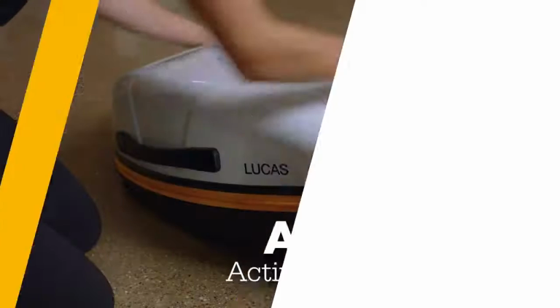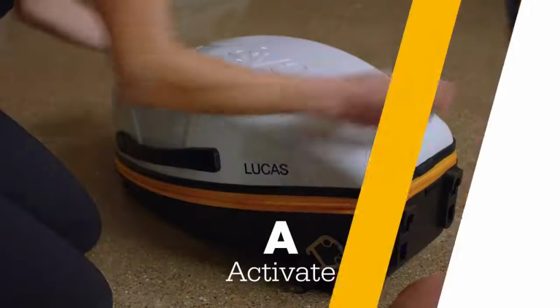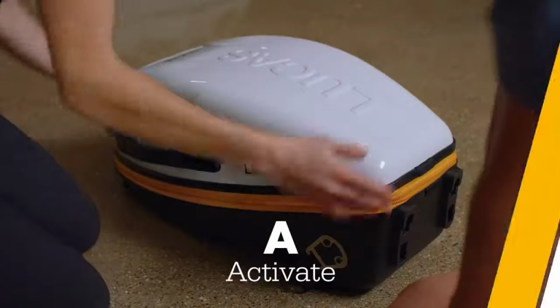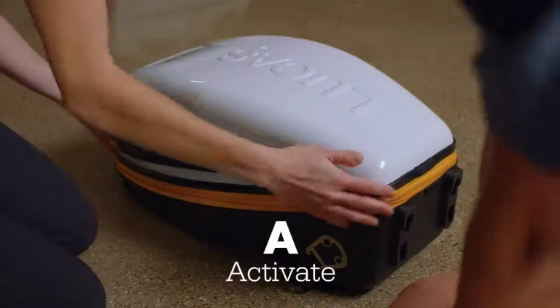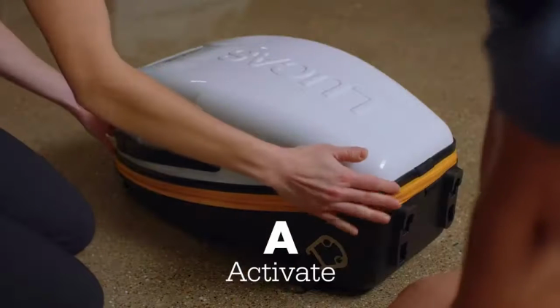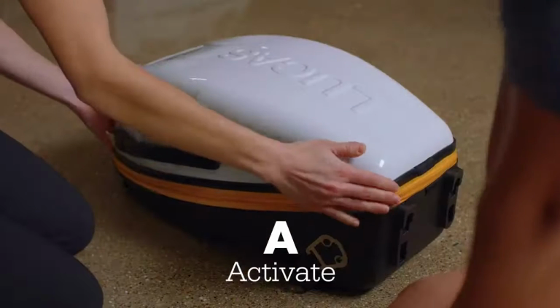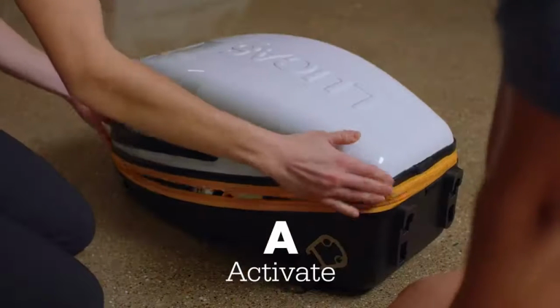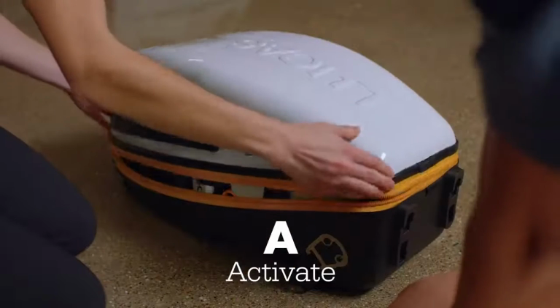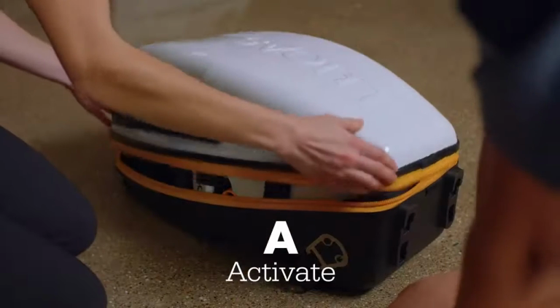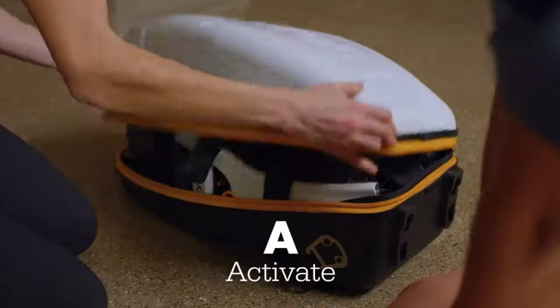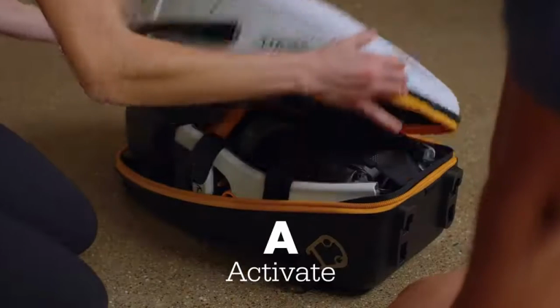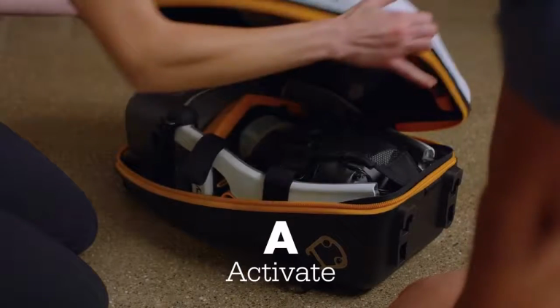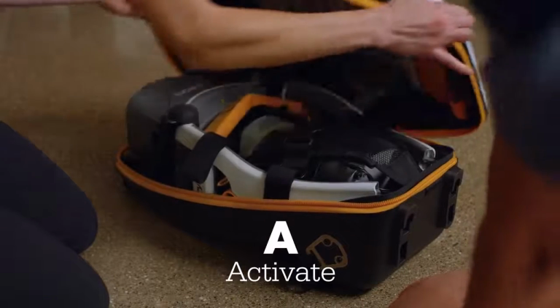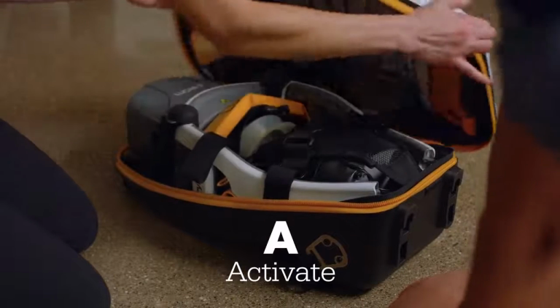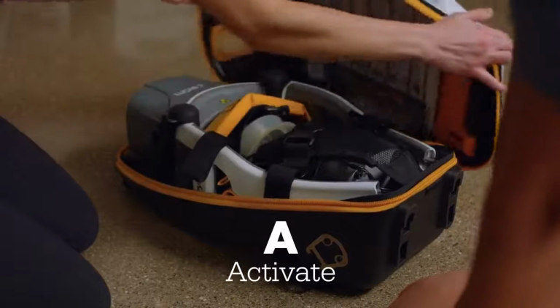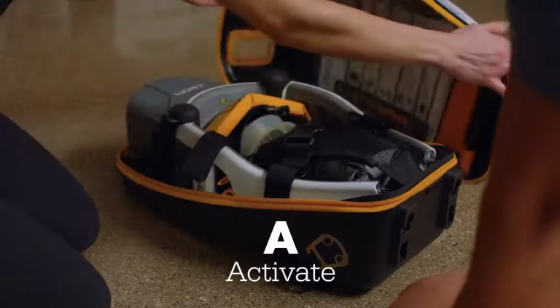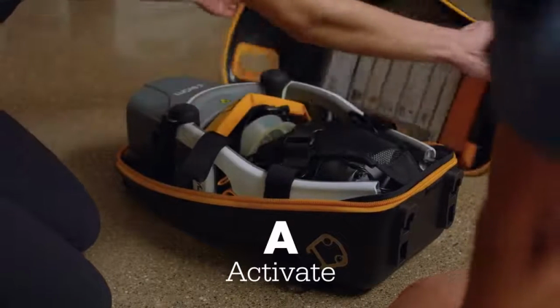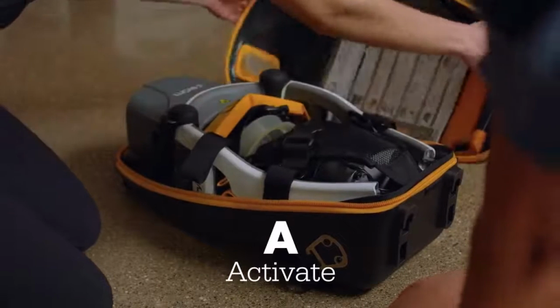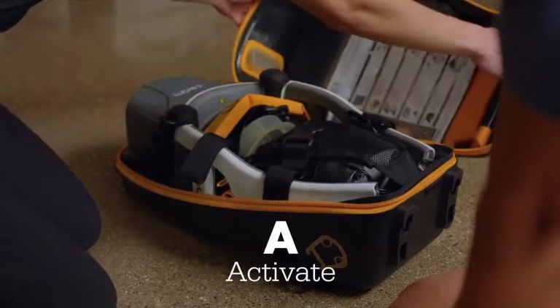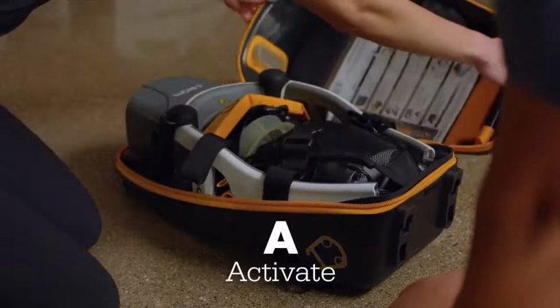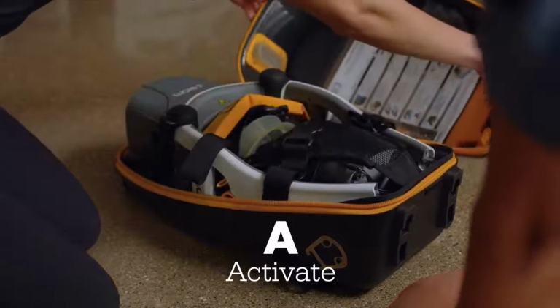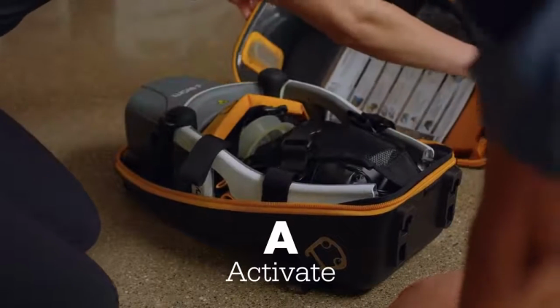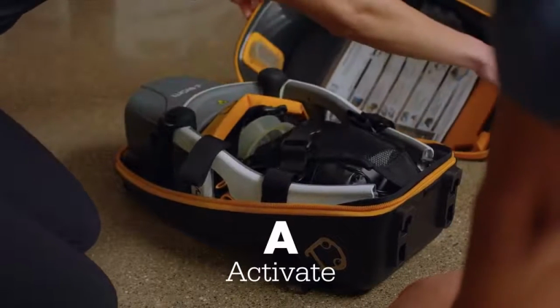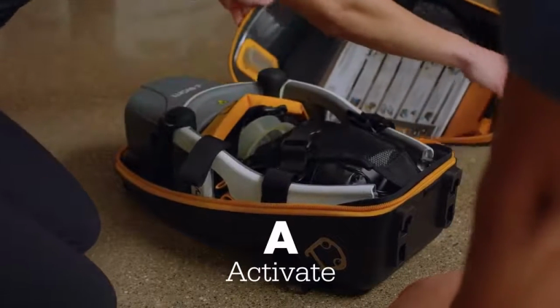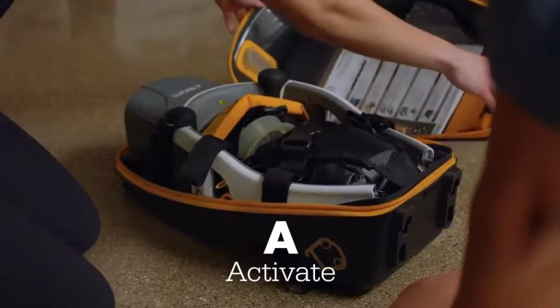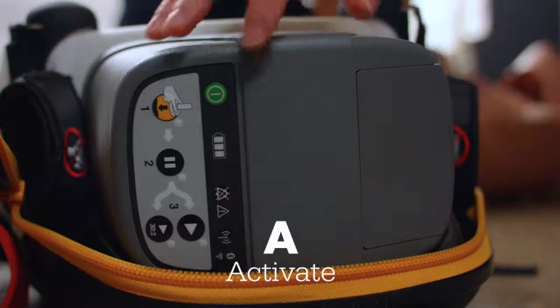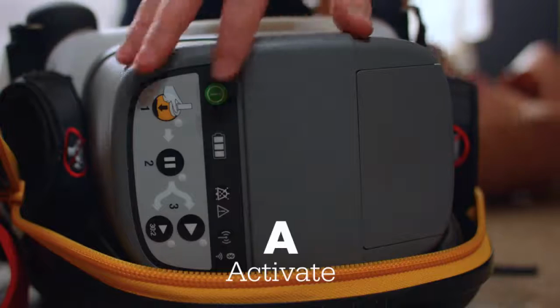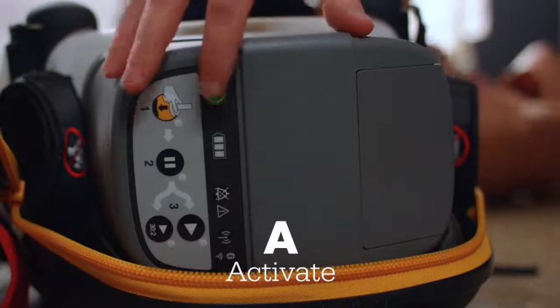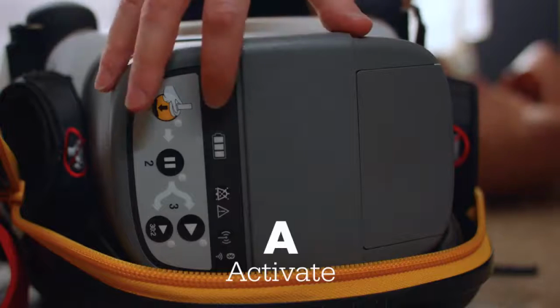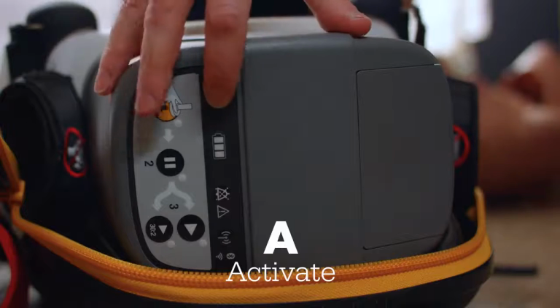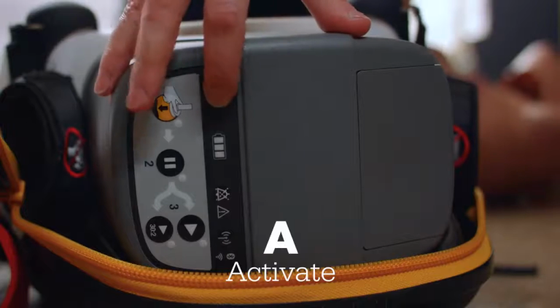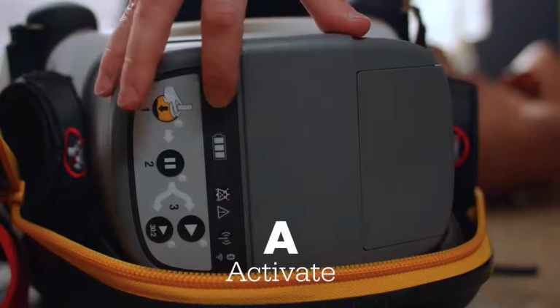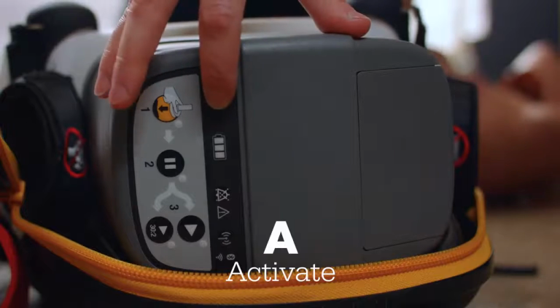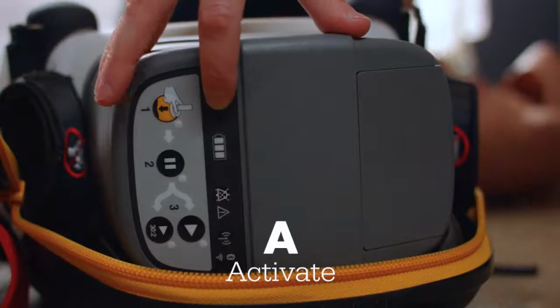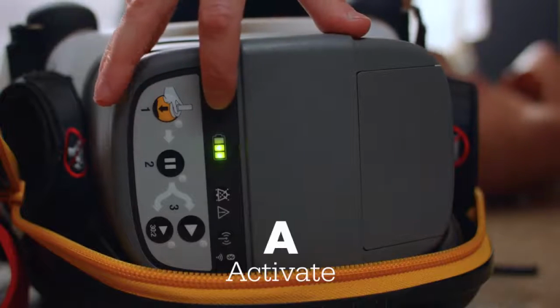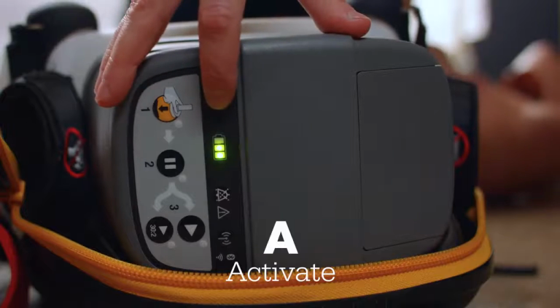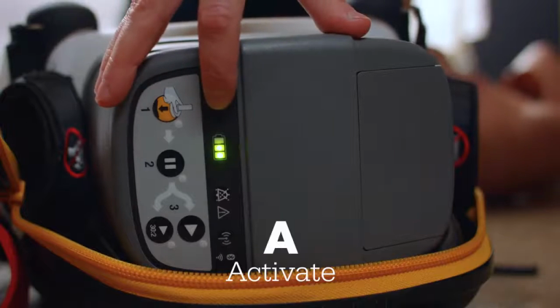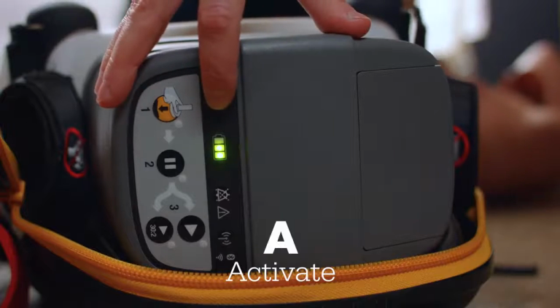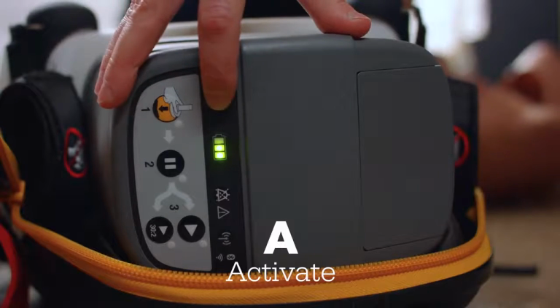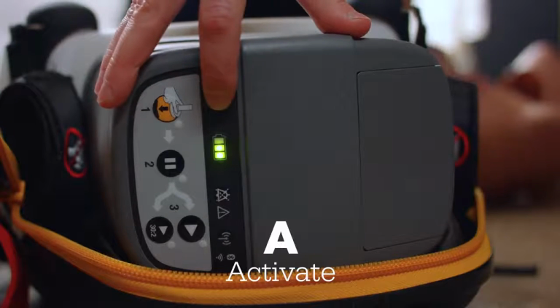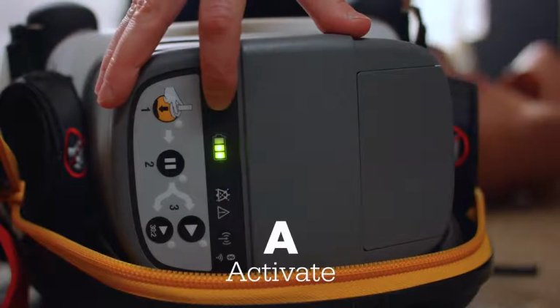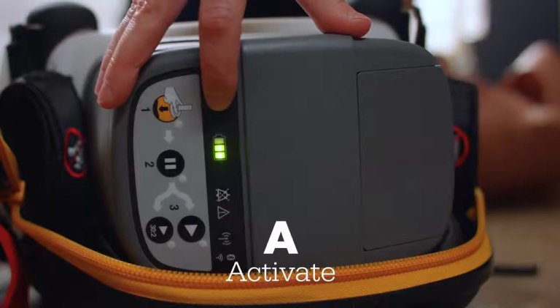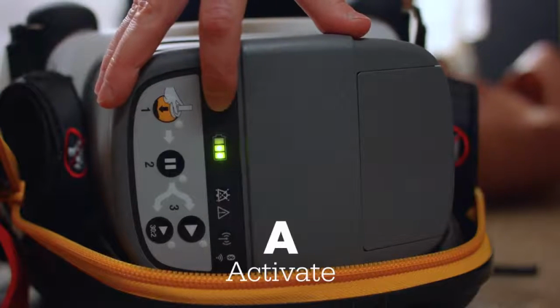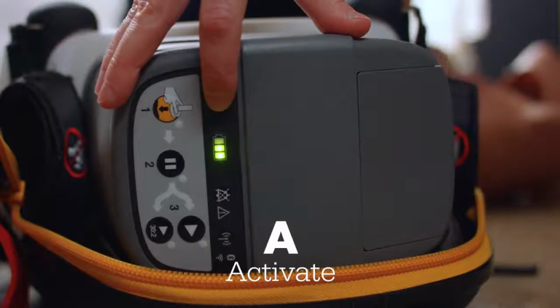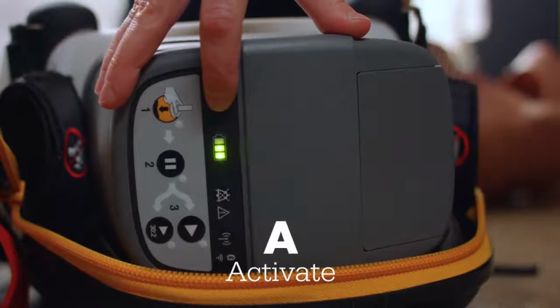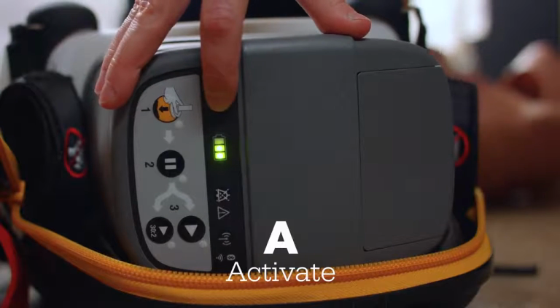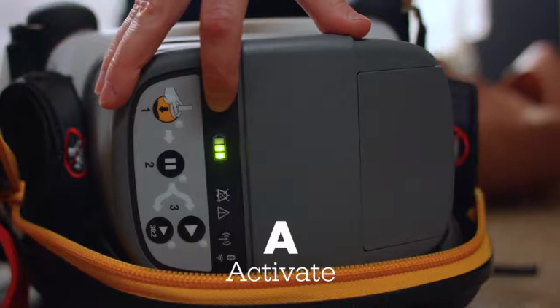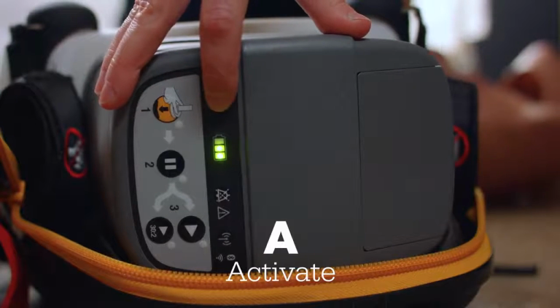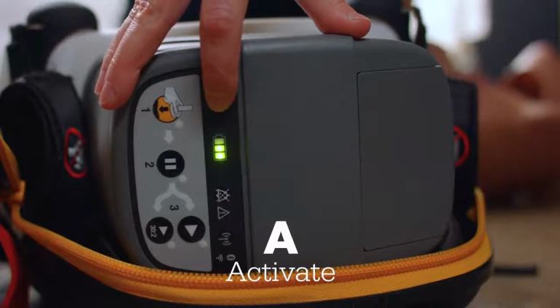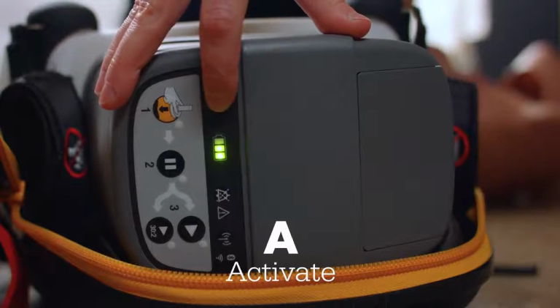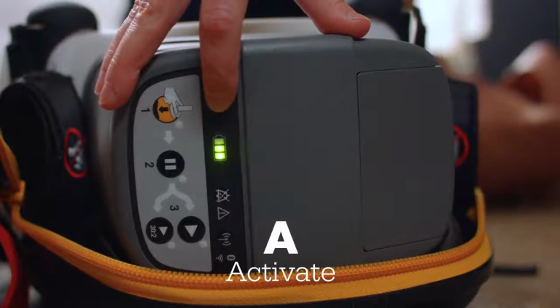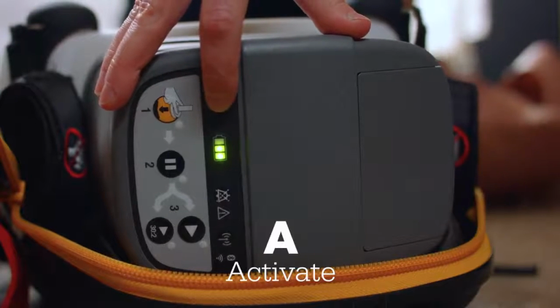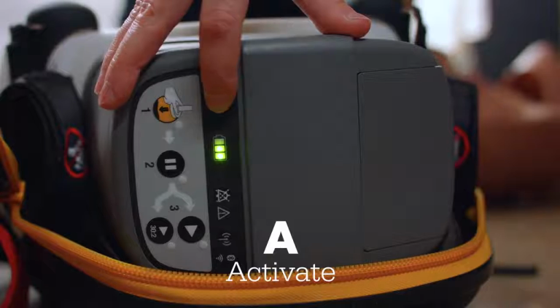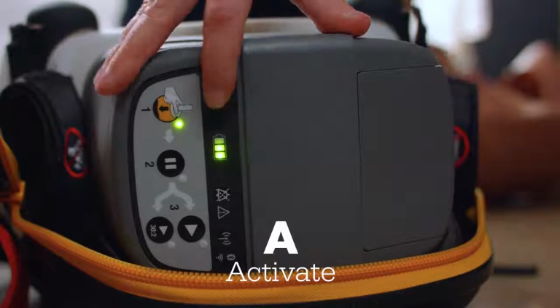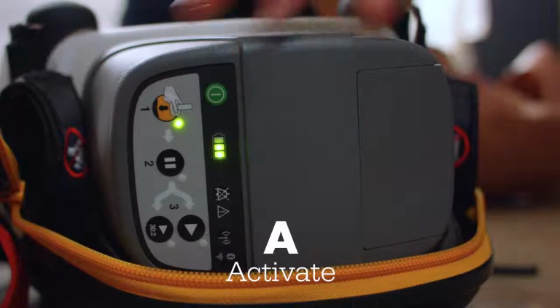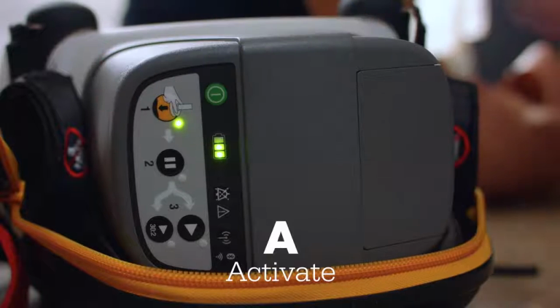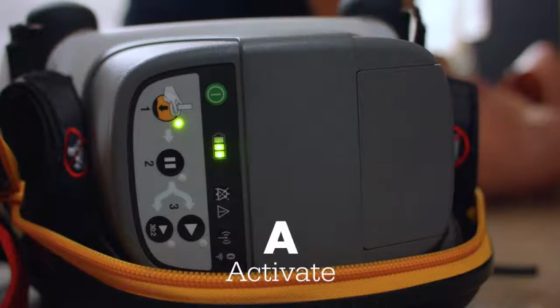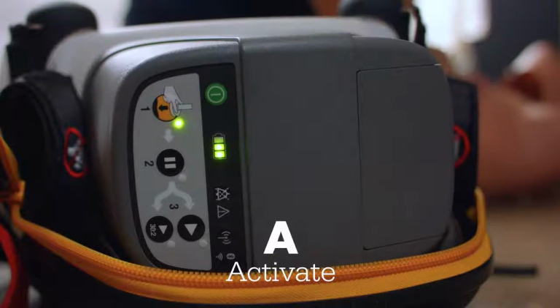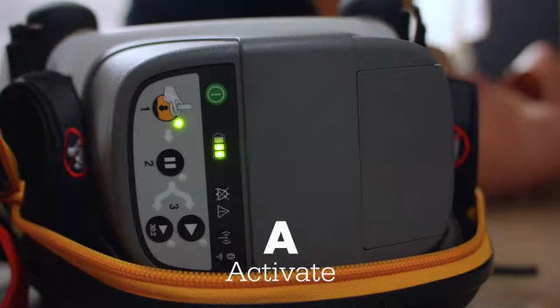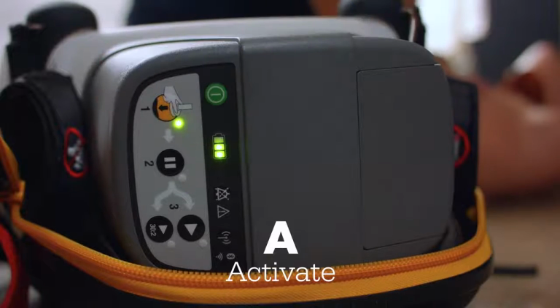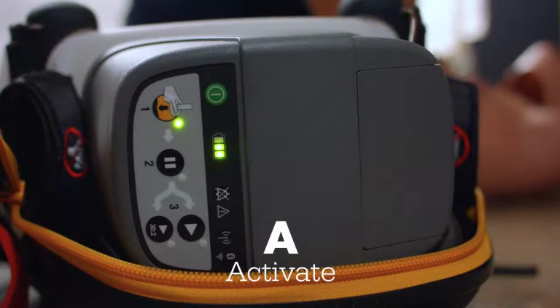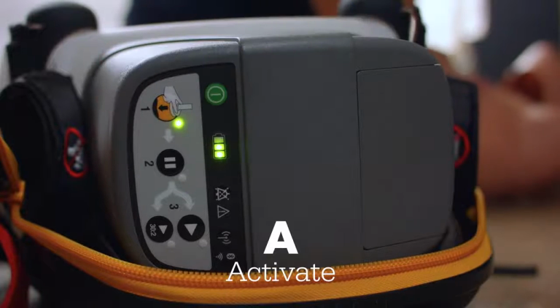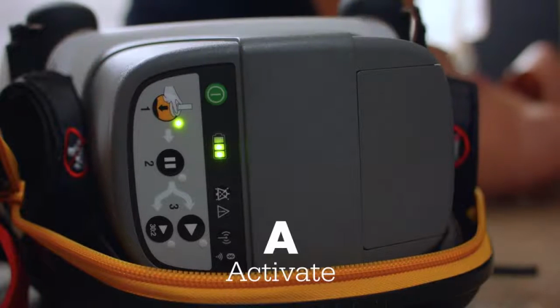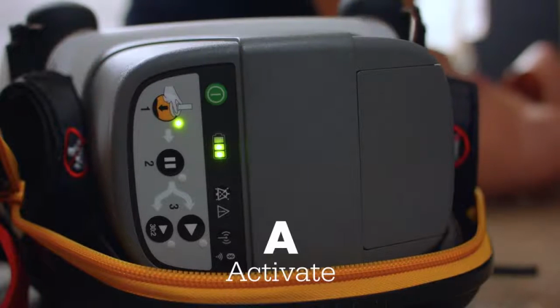A stands for activate. Open the carrying case and push the green on-off button. The device is now activated and ready for application.